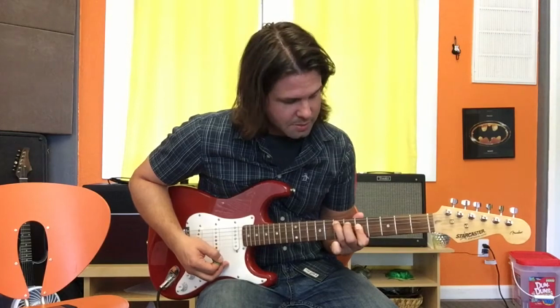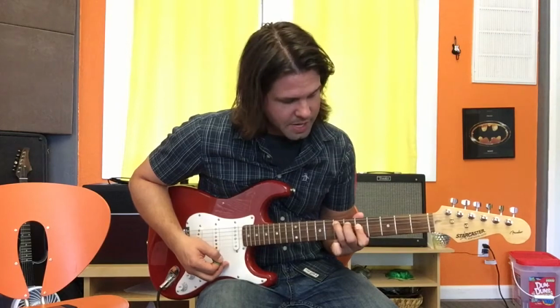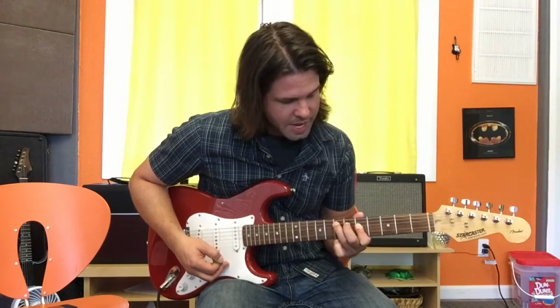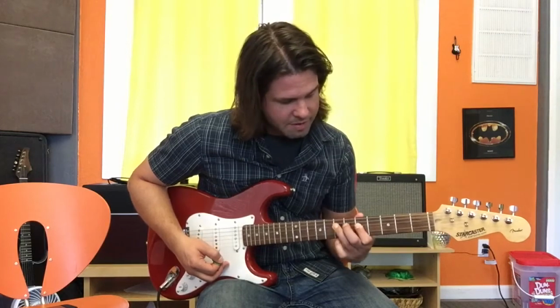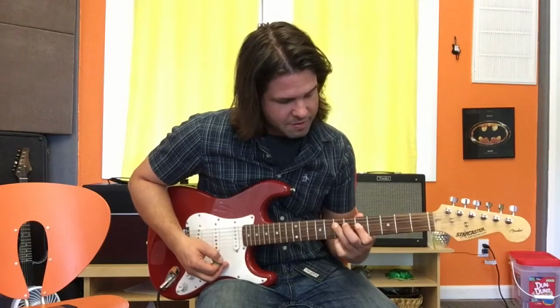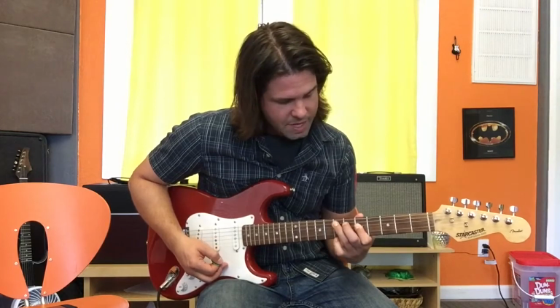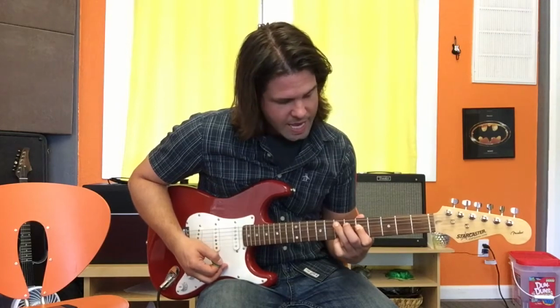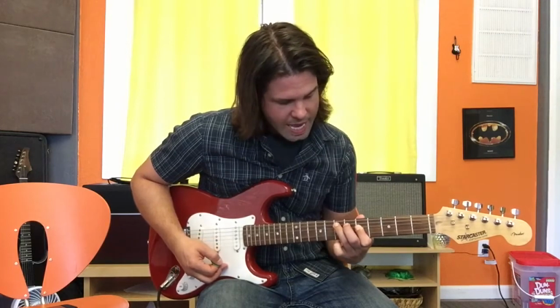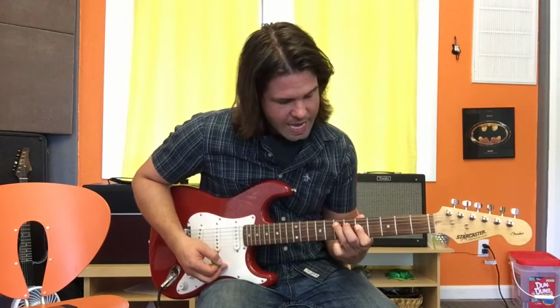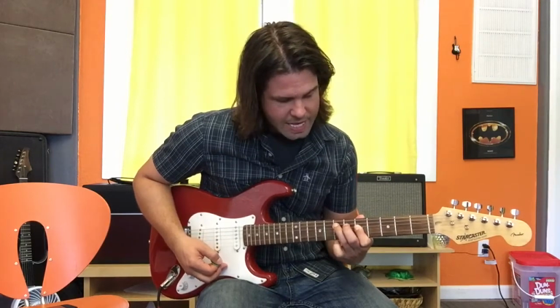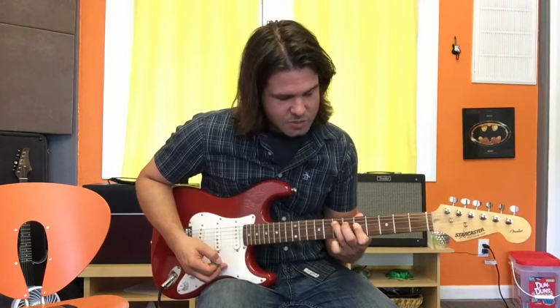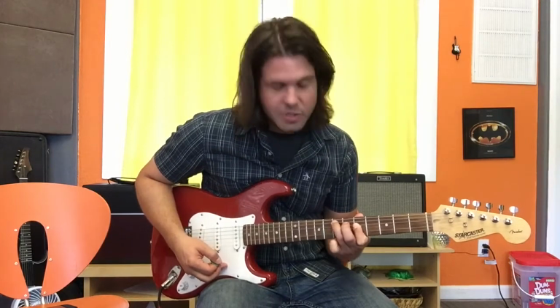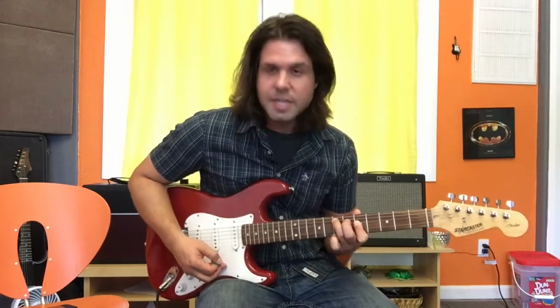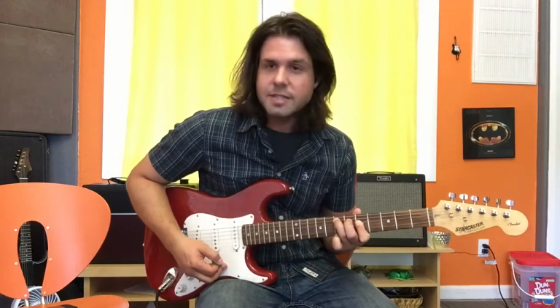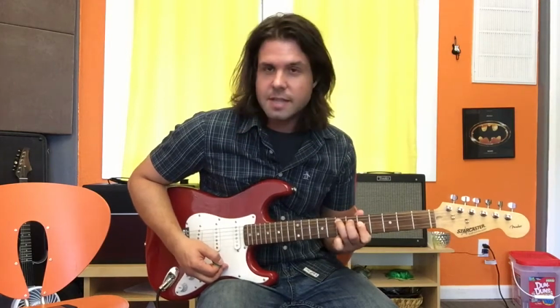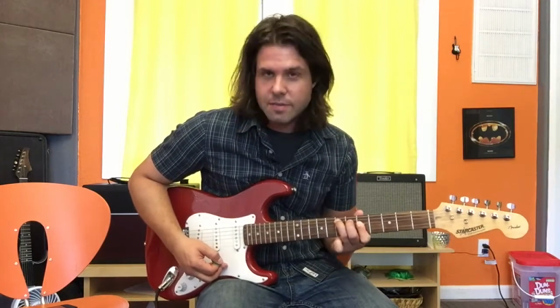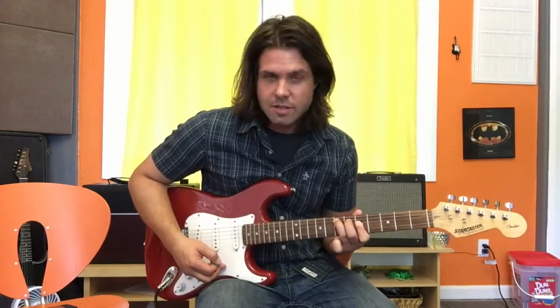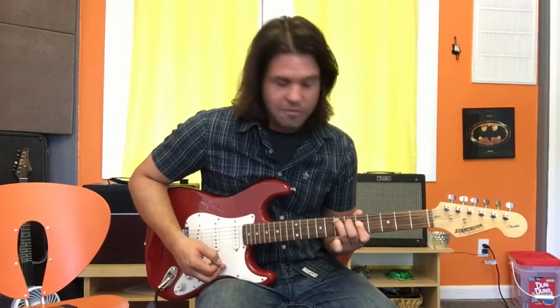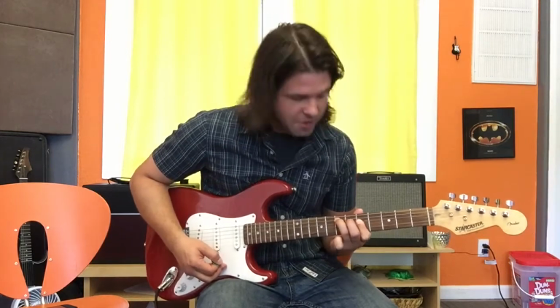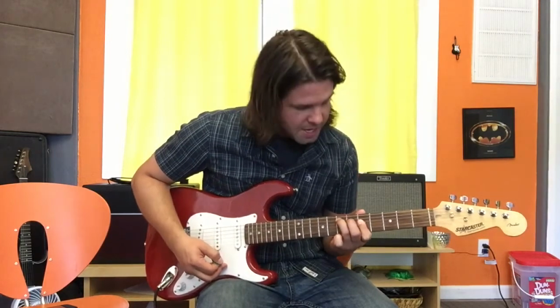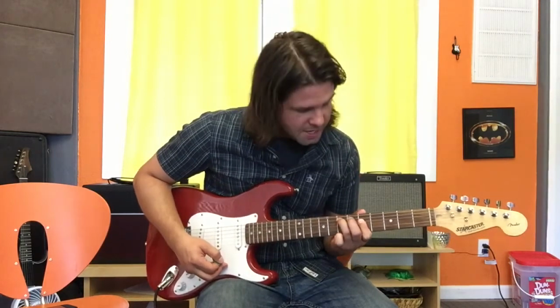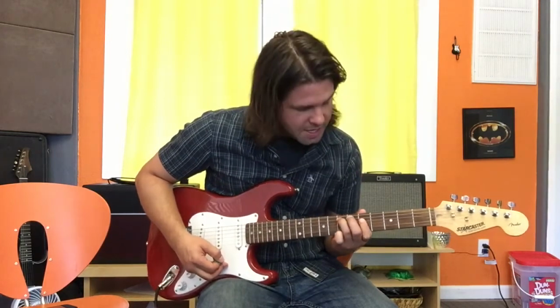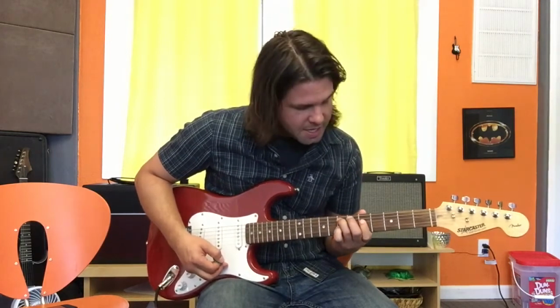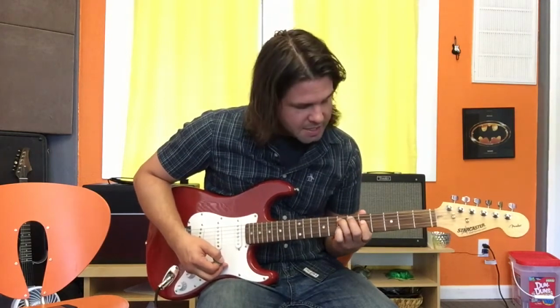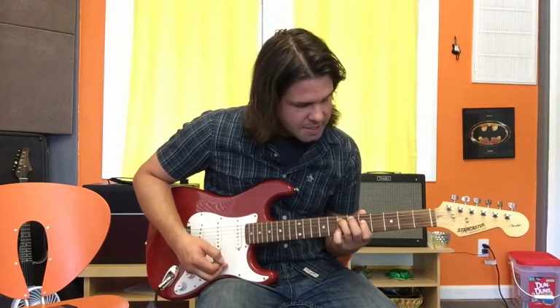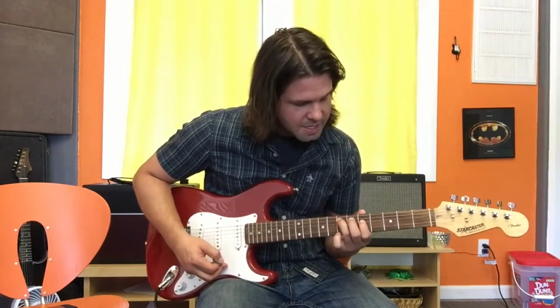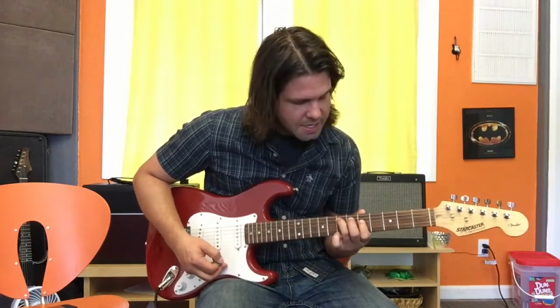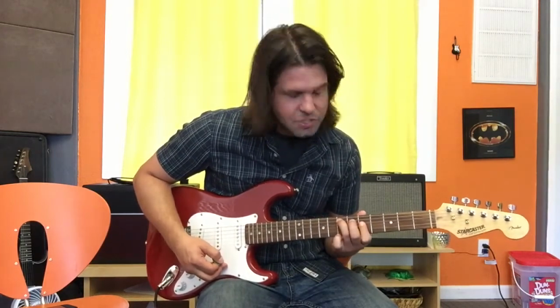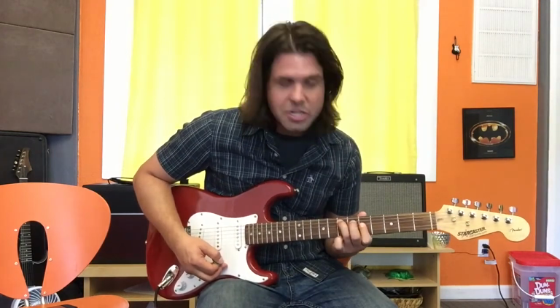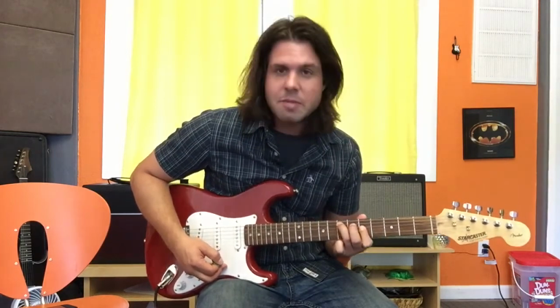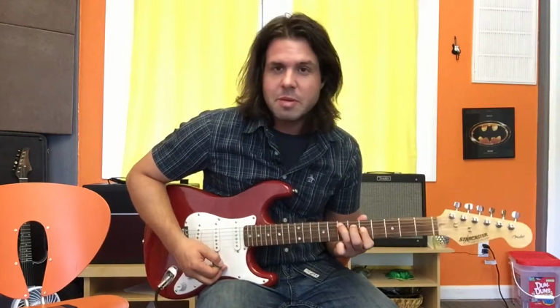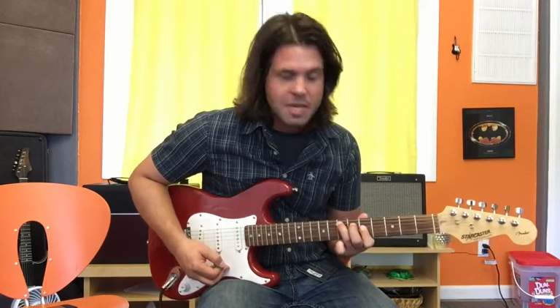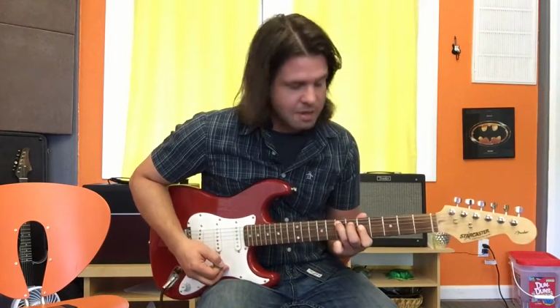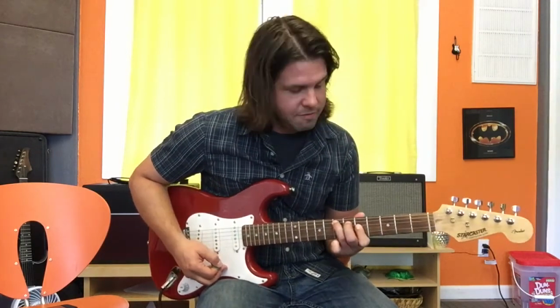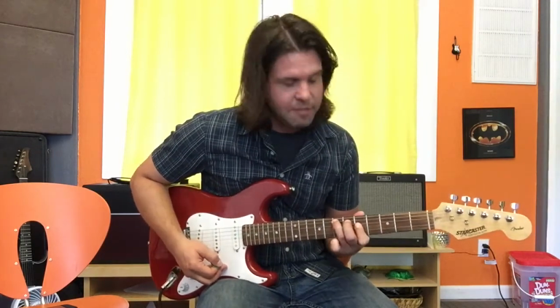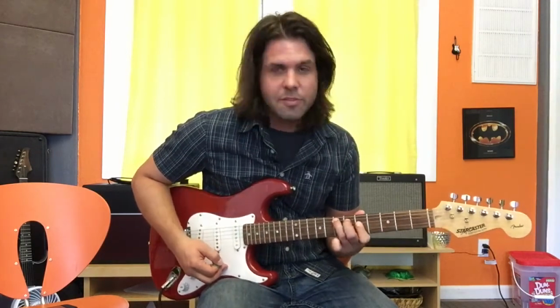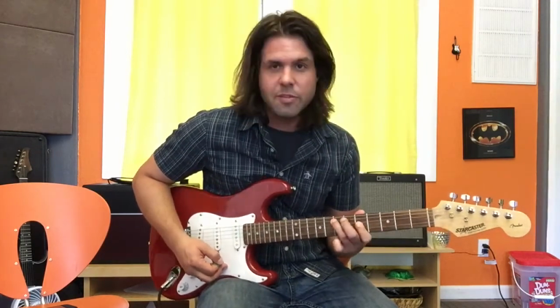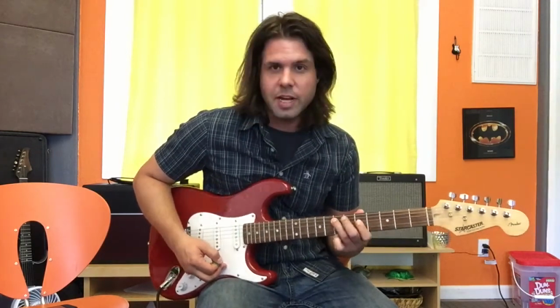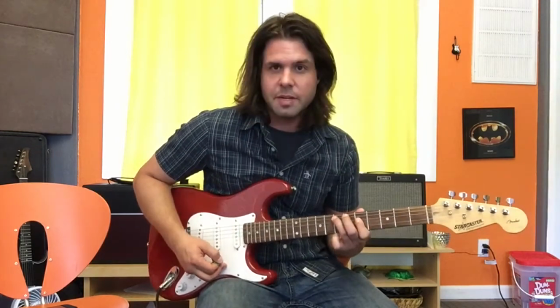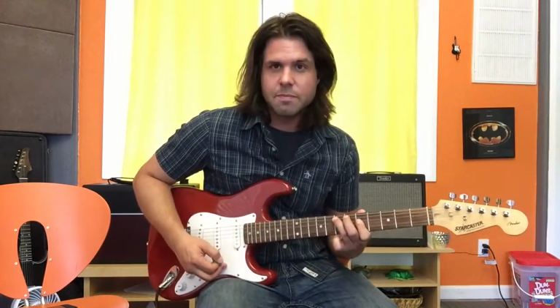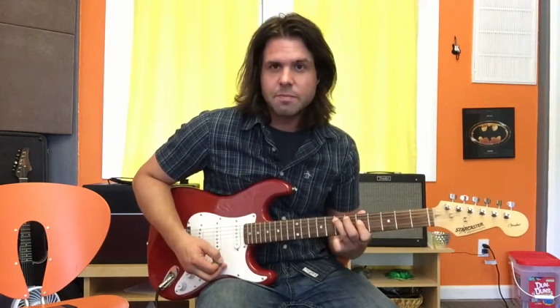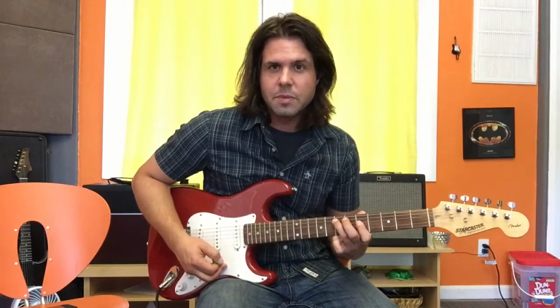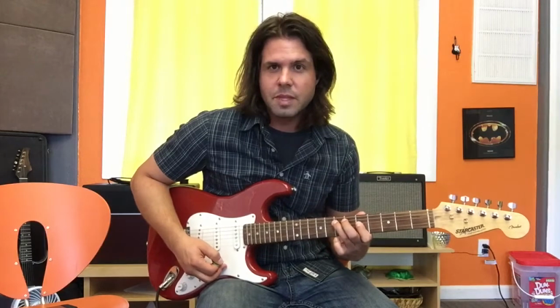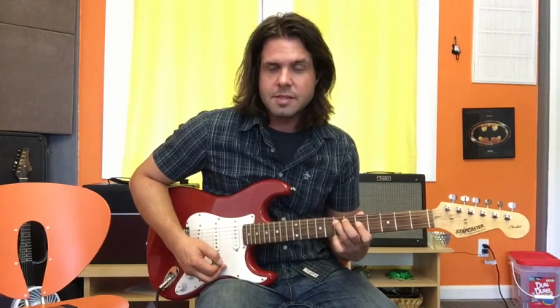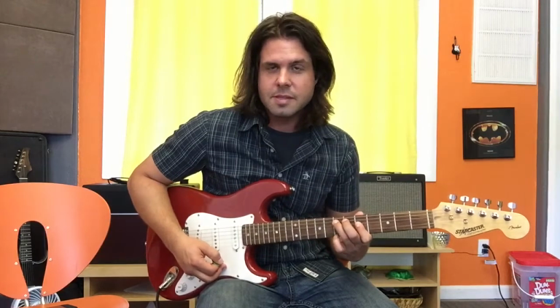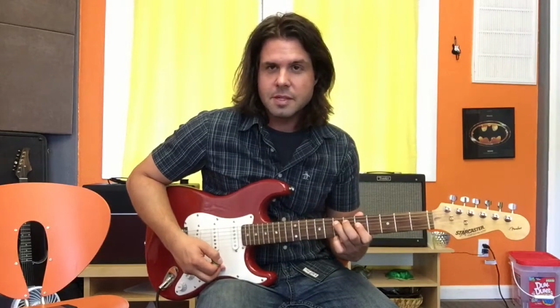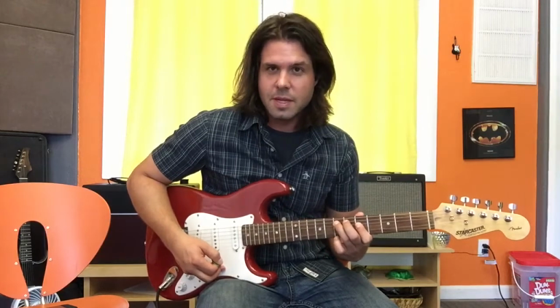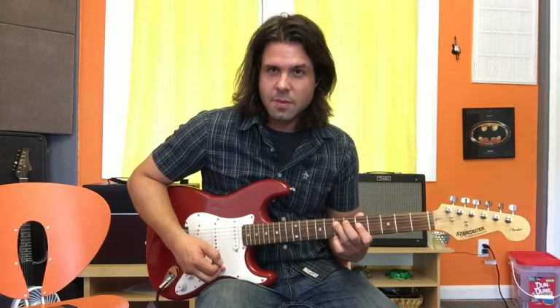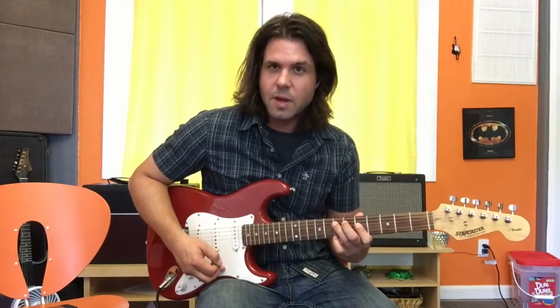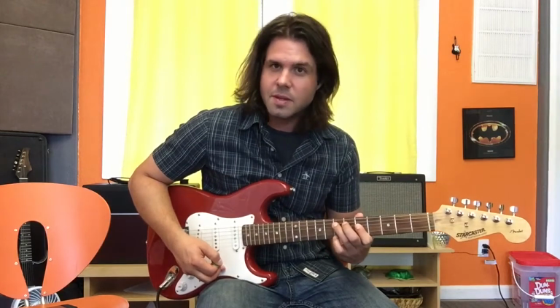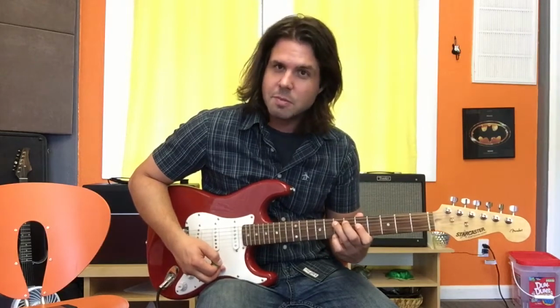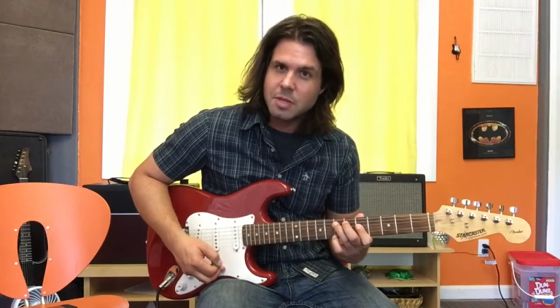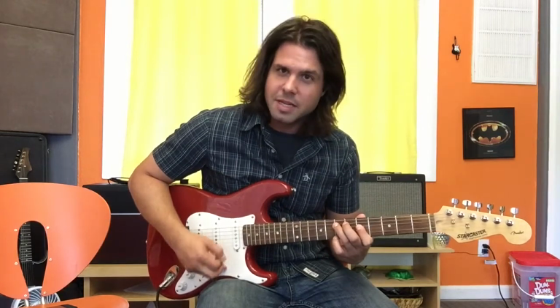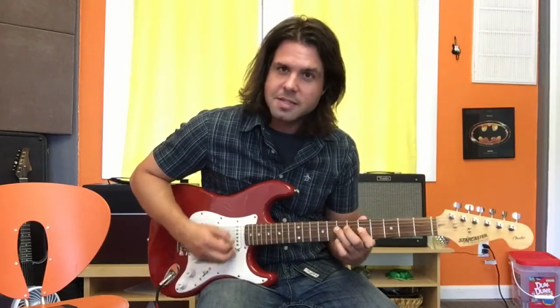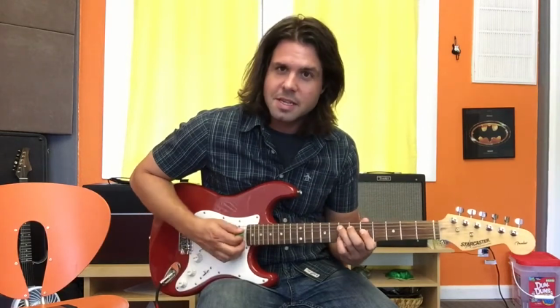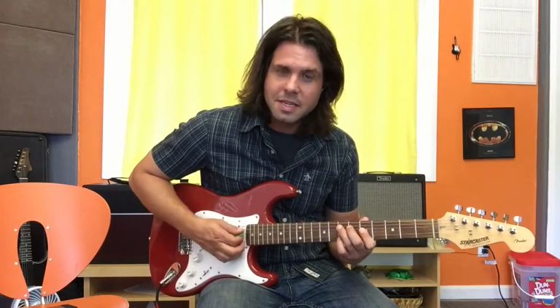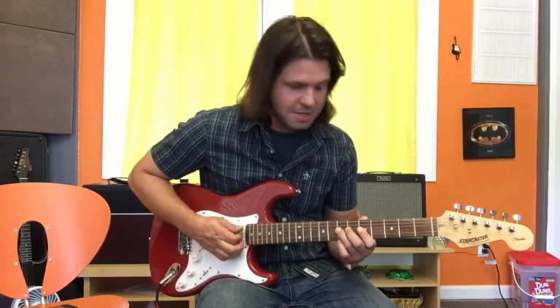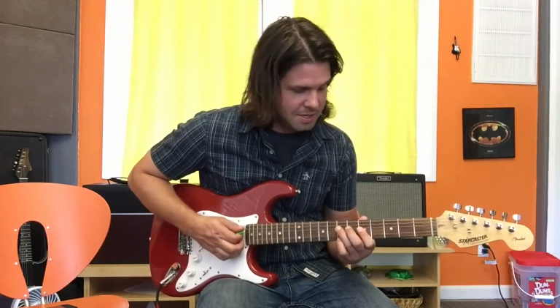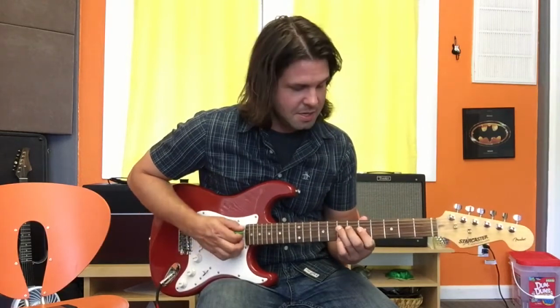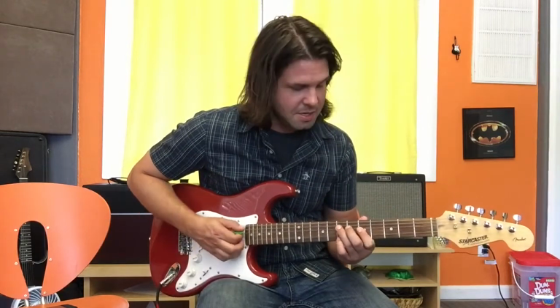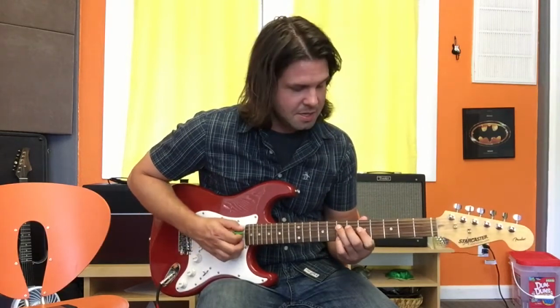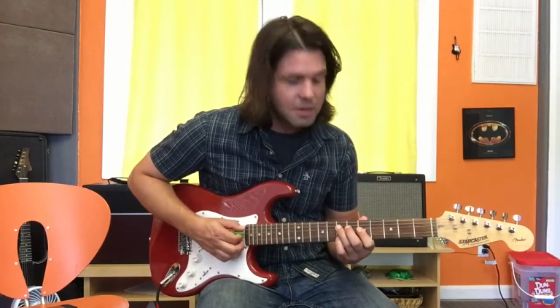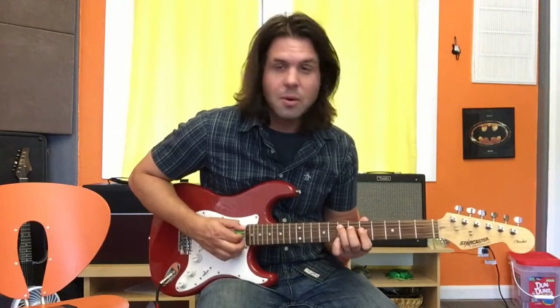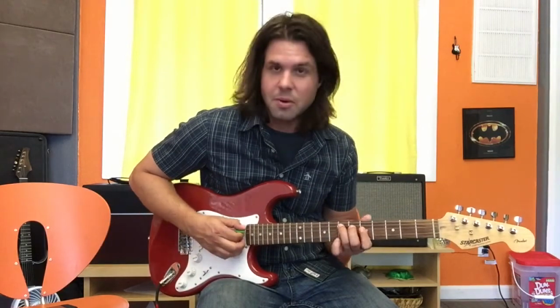So we have A string seventh fret, D, G, B fifth fret. This is a neat way to play a C chord.